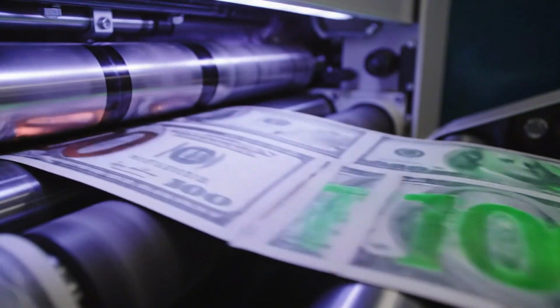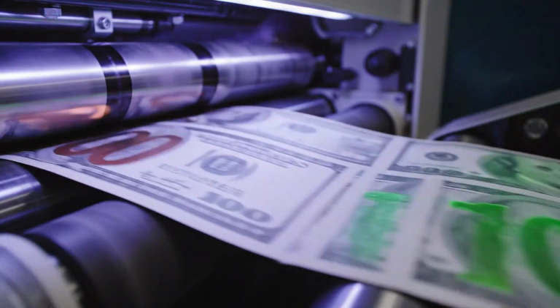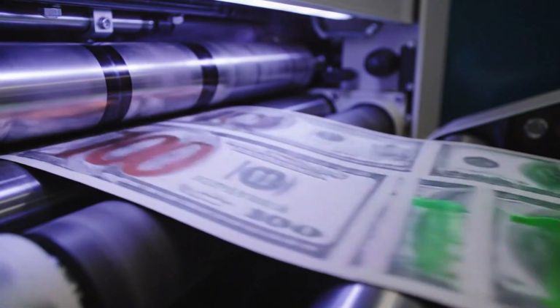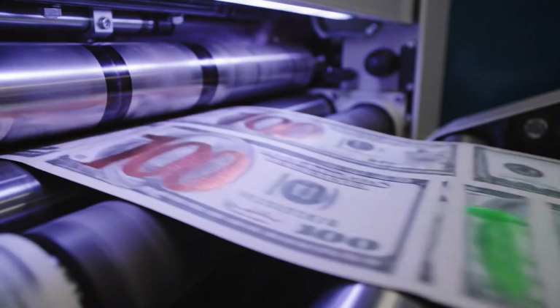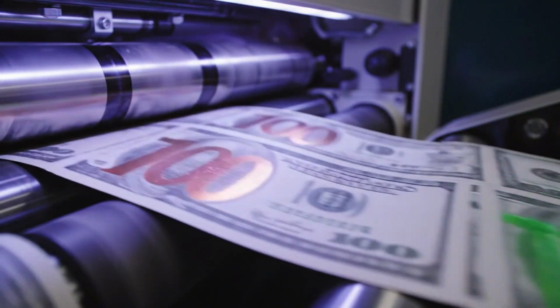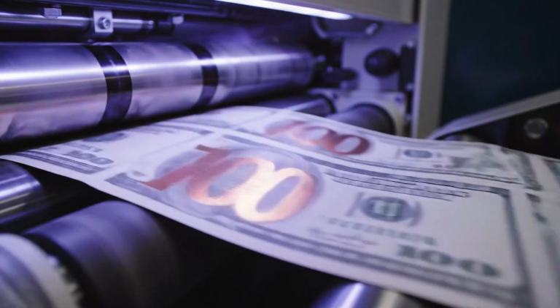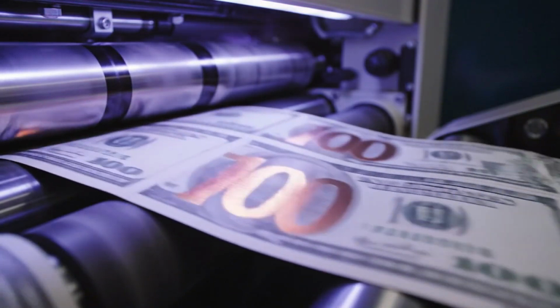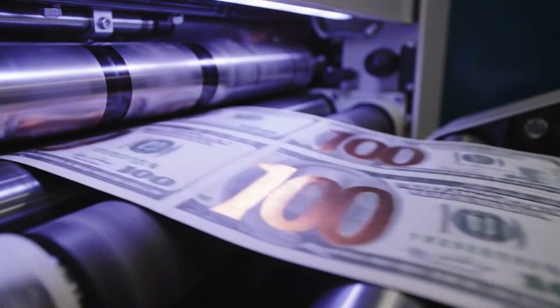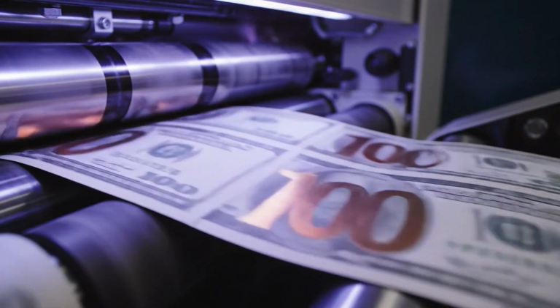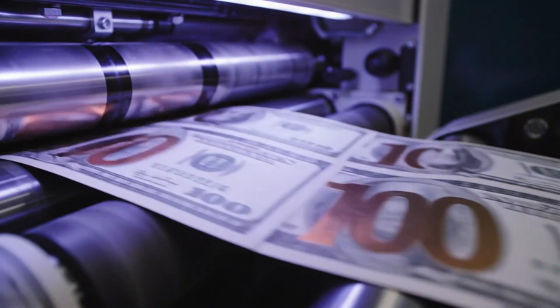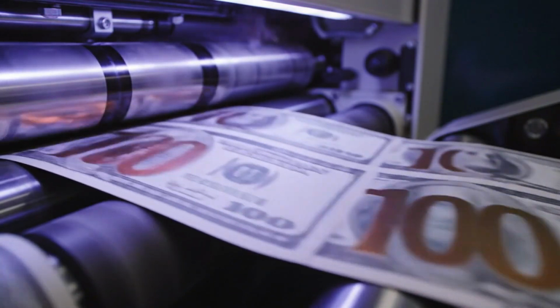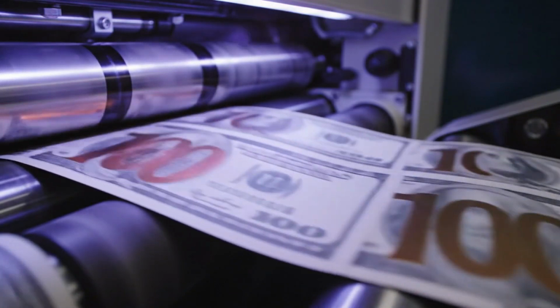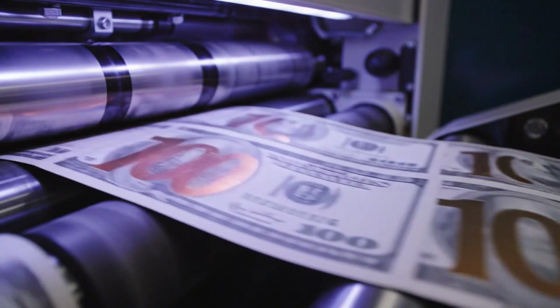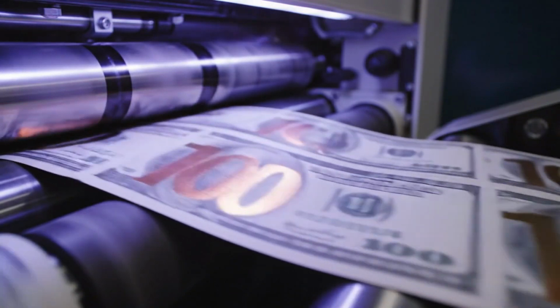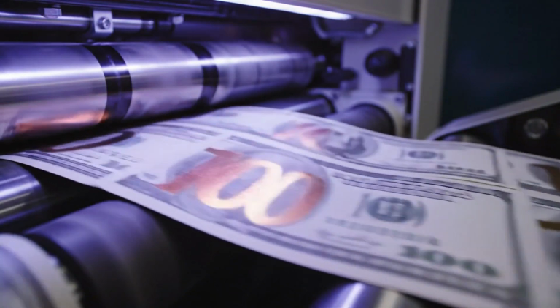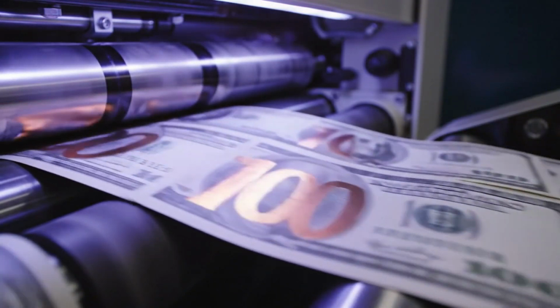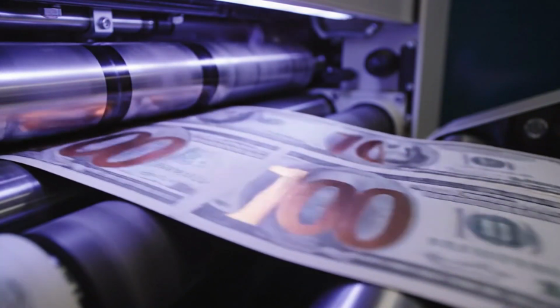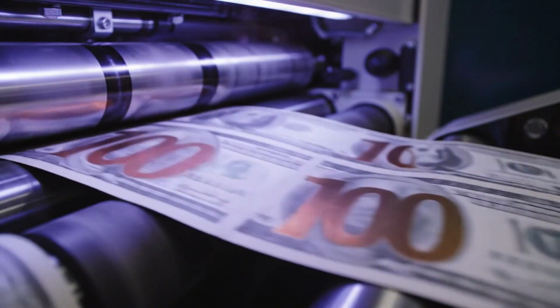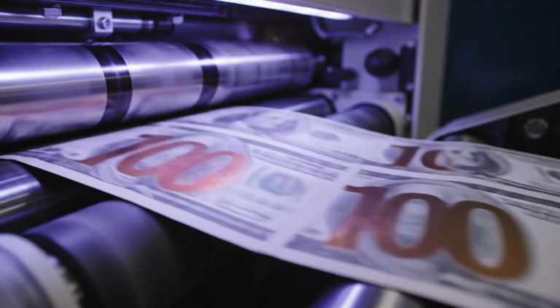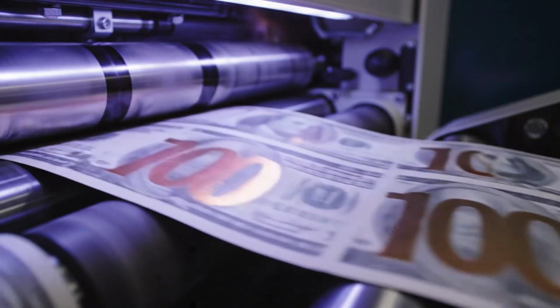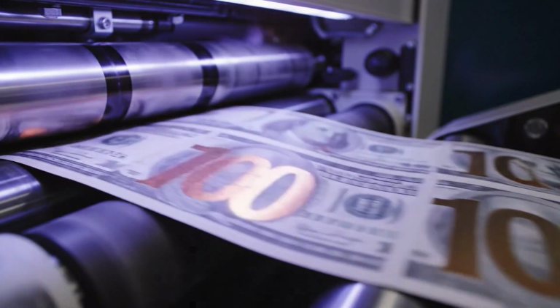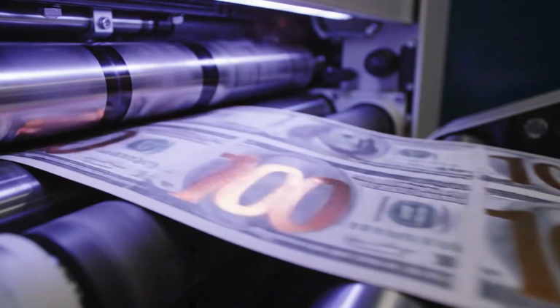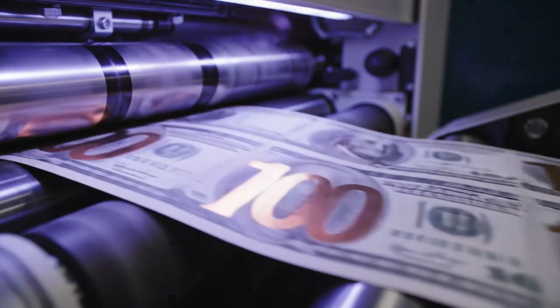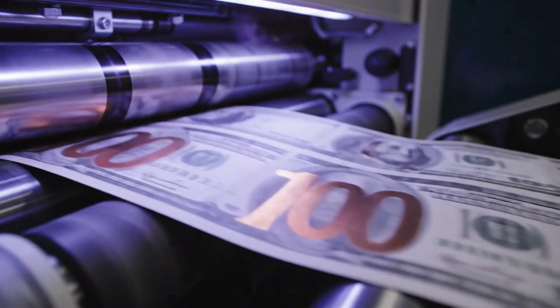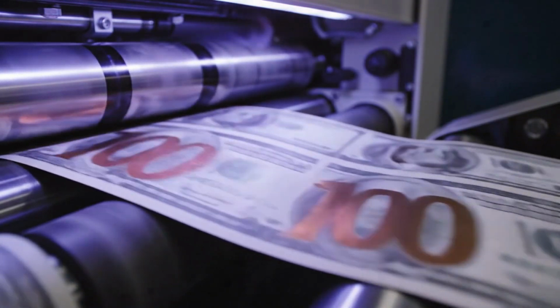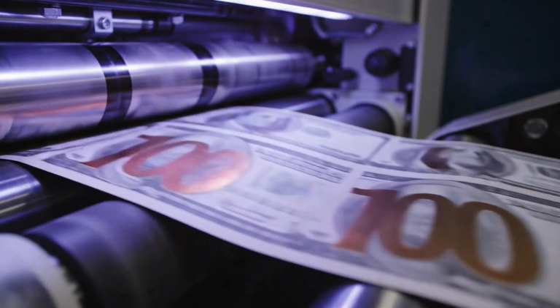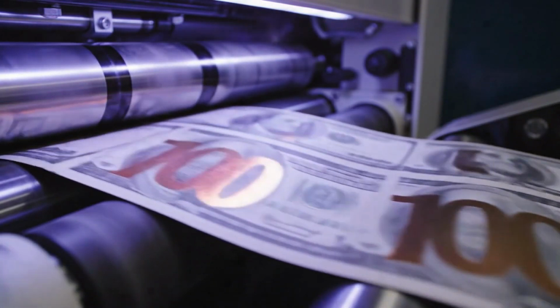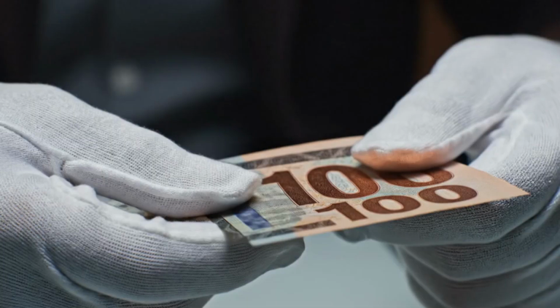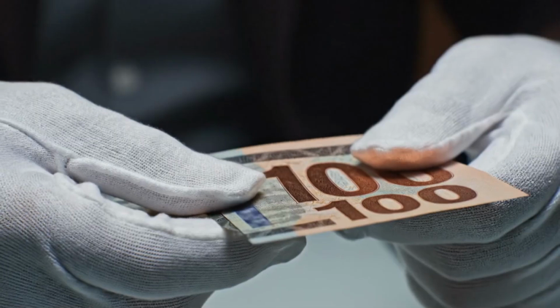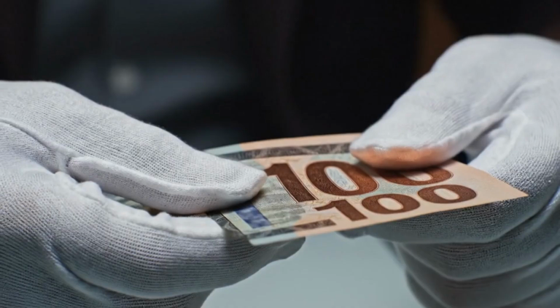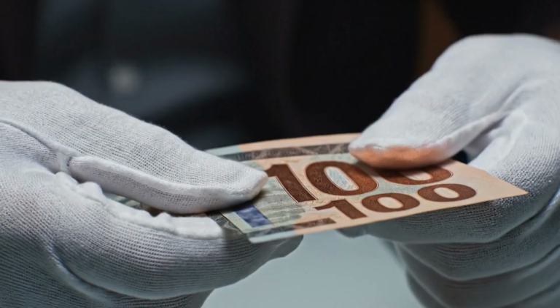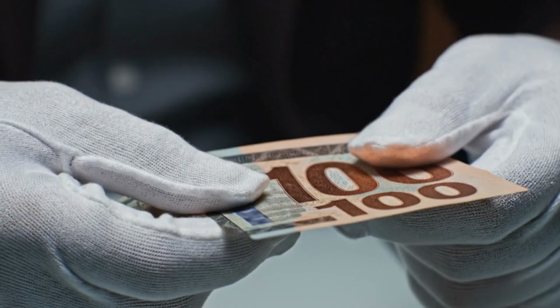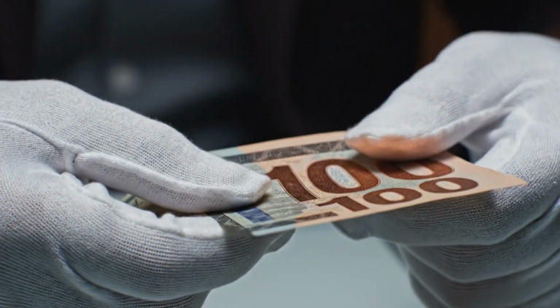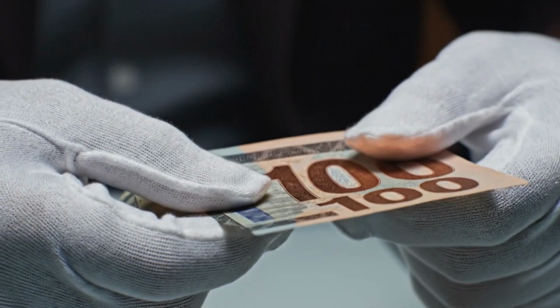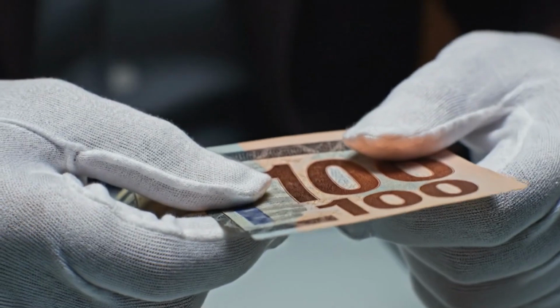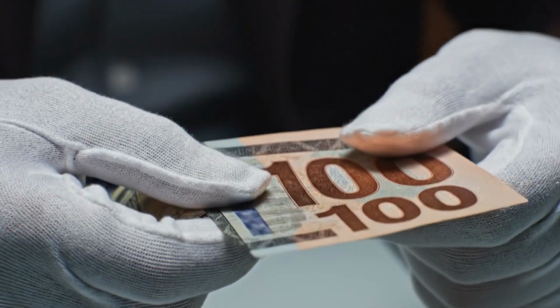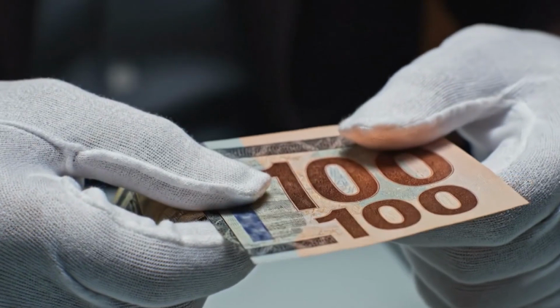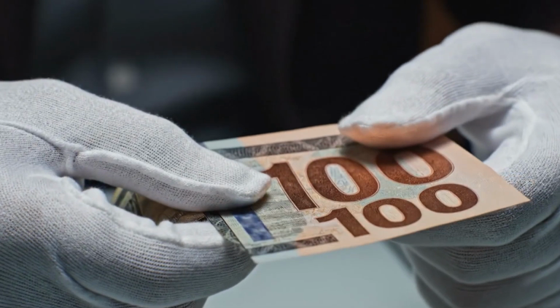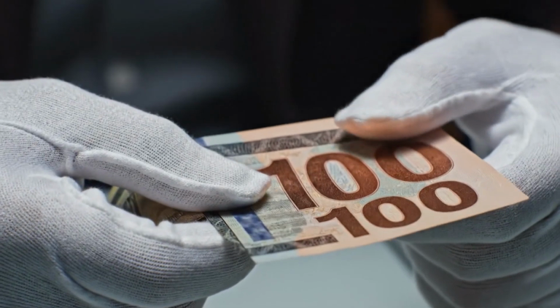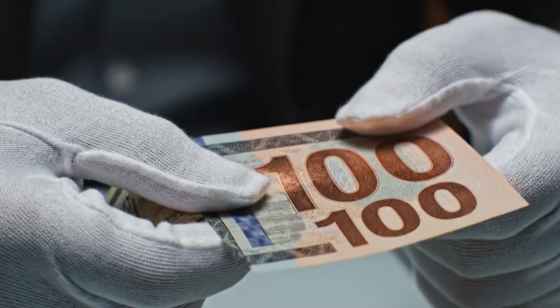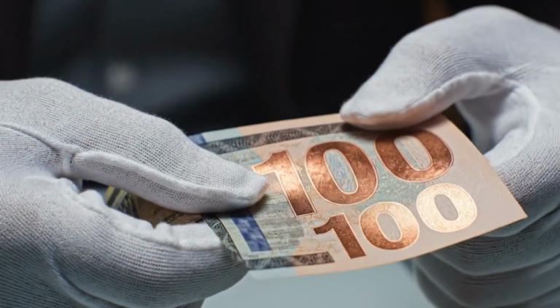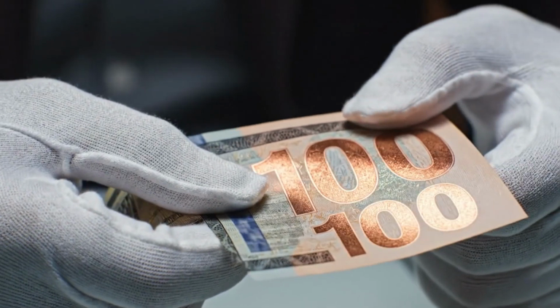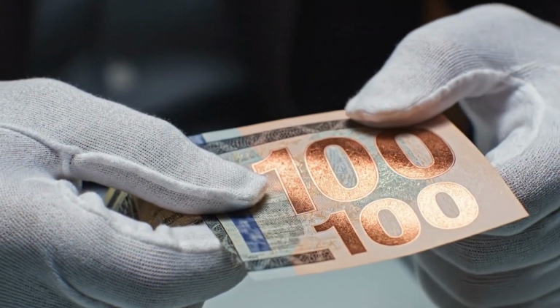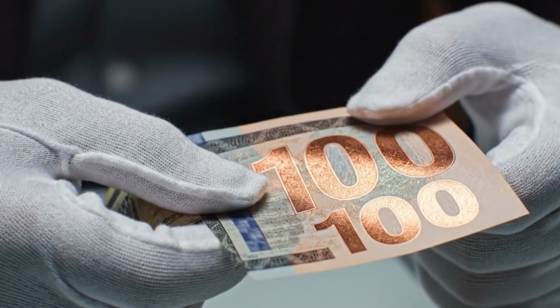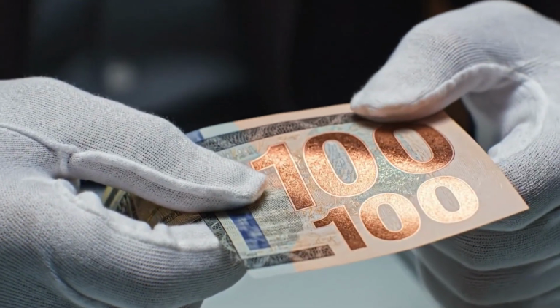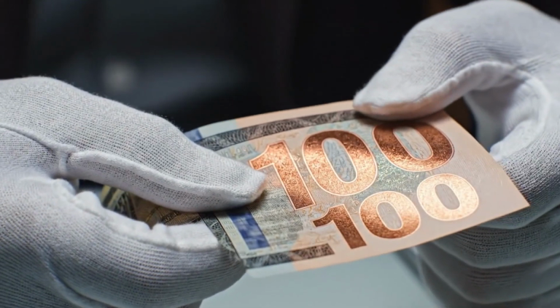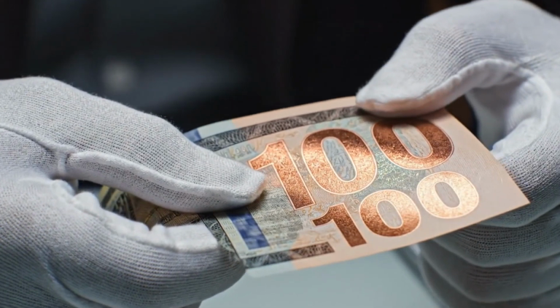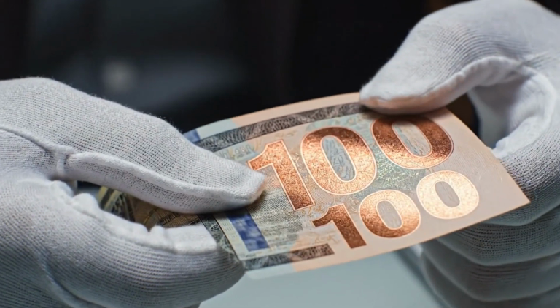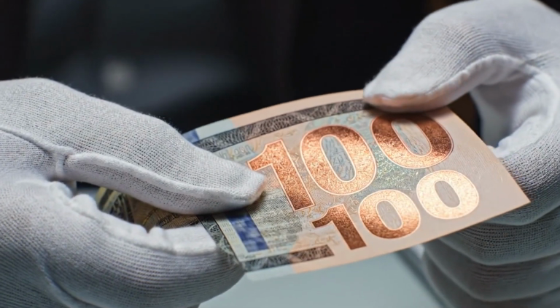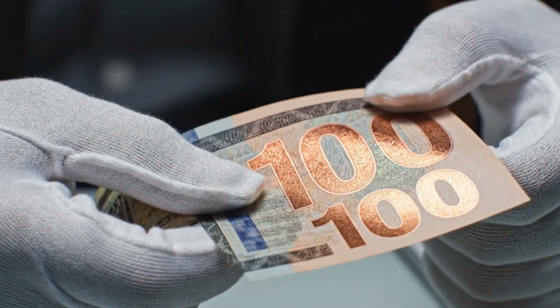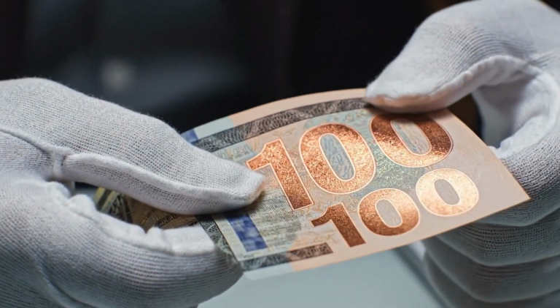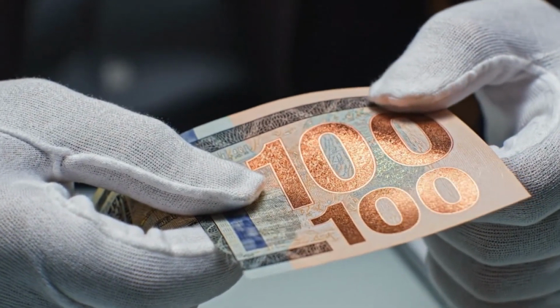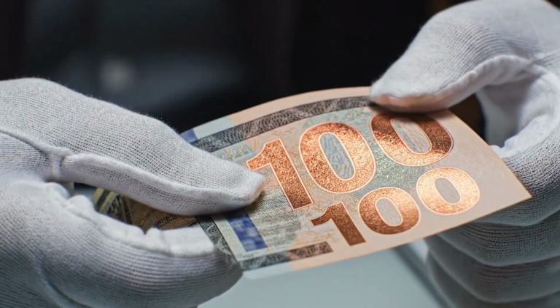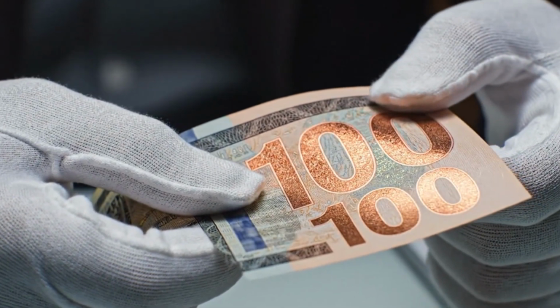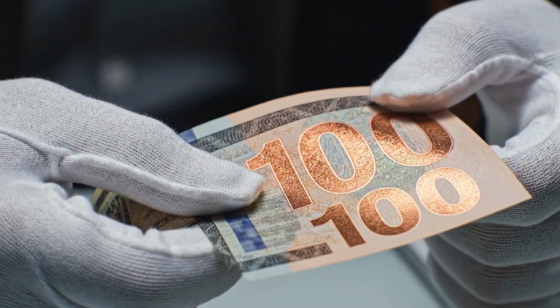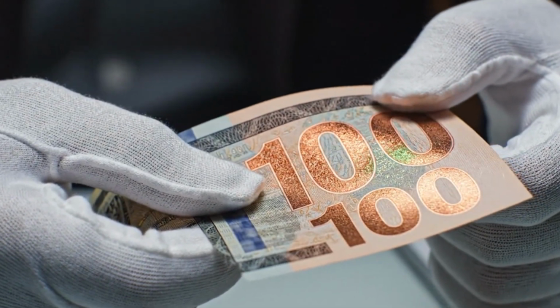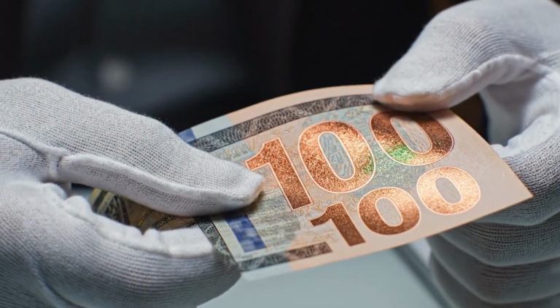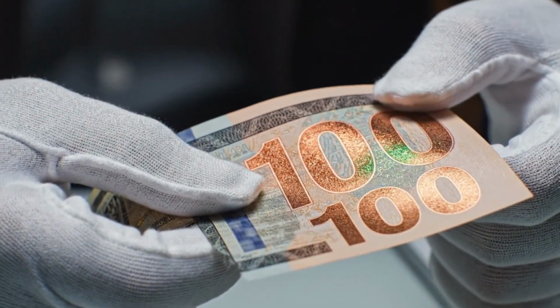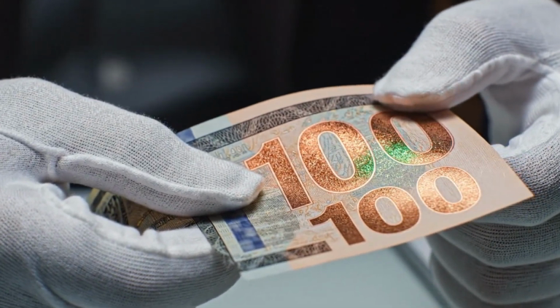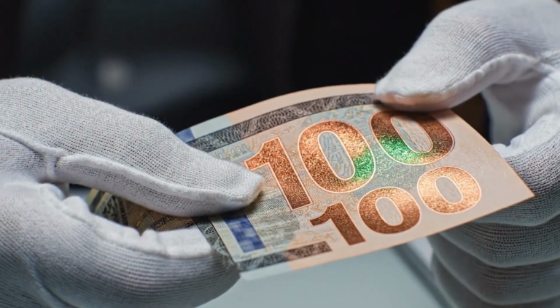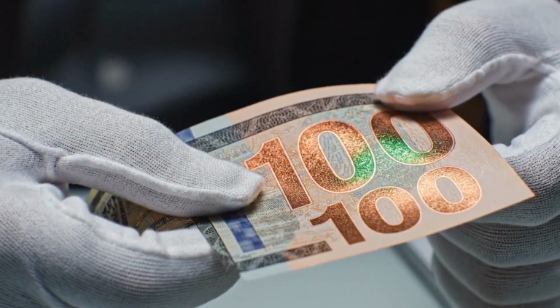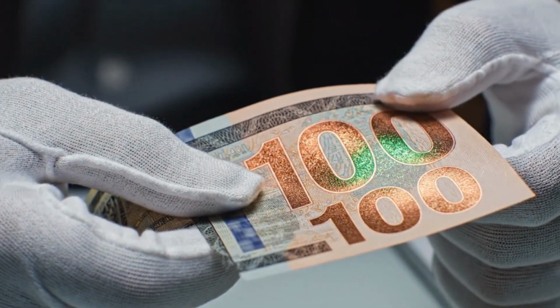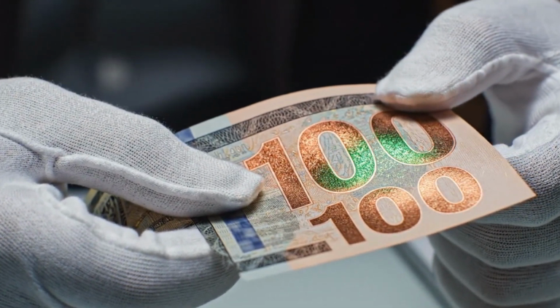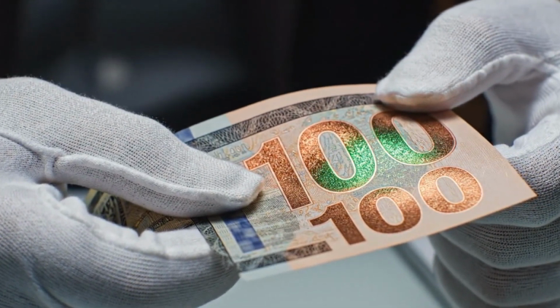Quality control experts examine the heavy metallic deposit on the numeral 100 to ensure it sits proudly on the paper's surface.